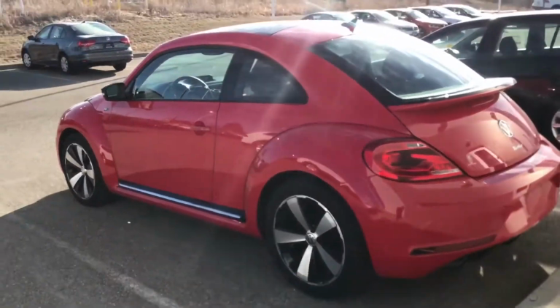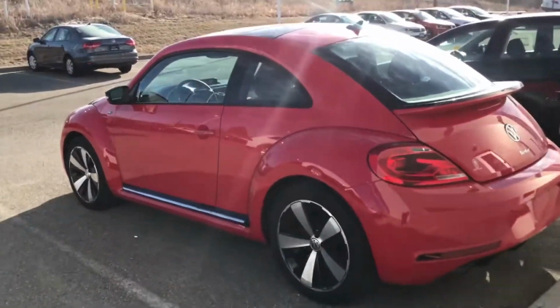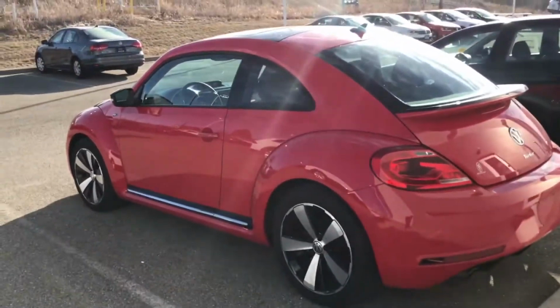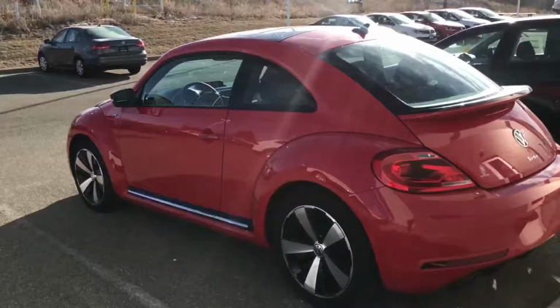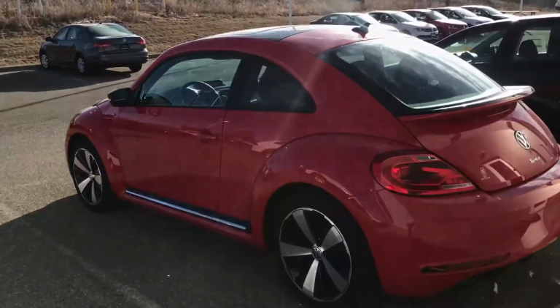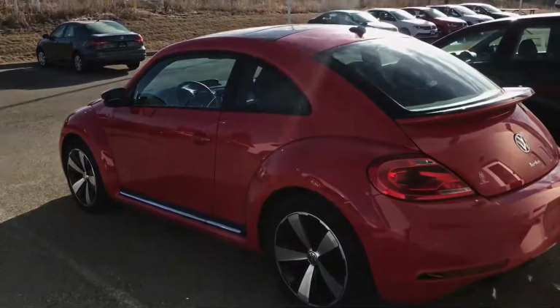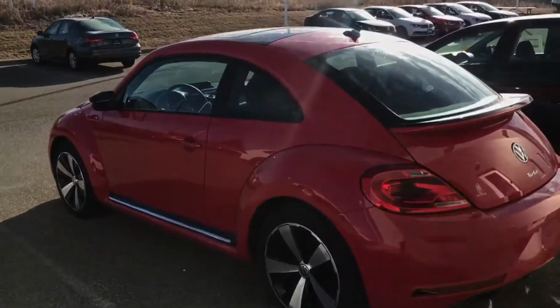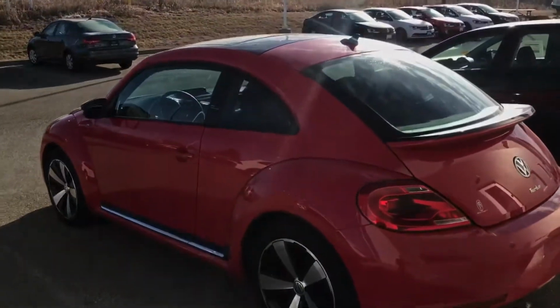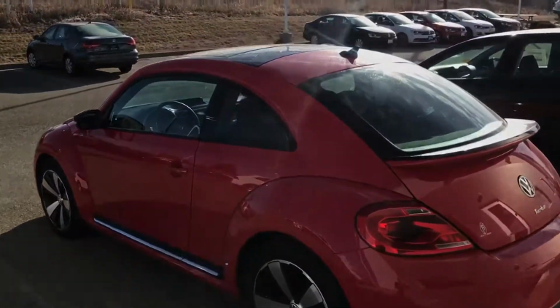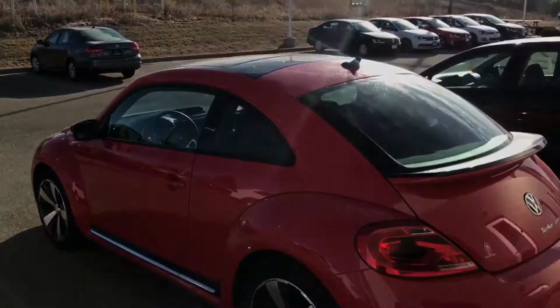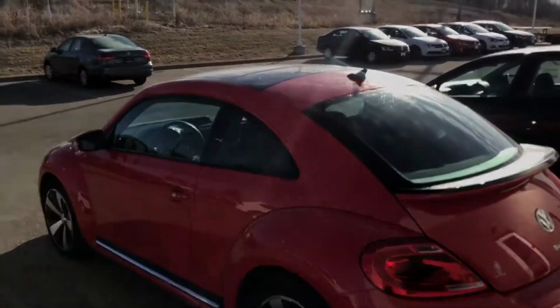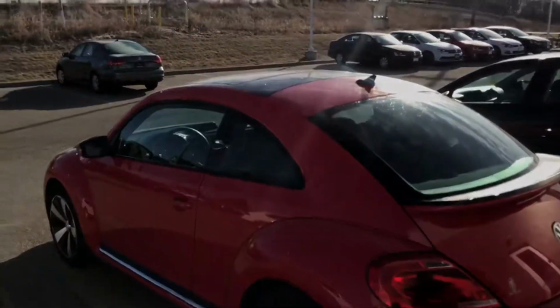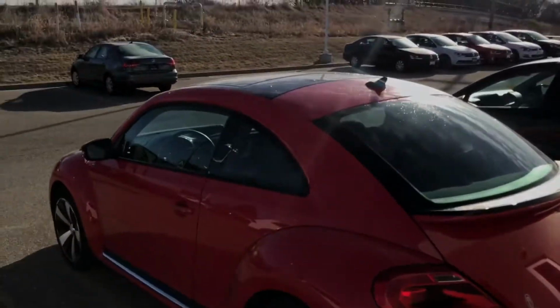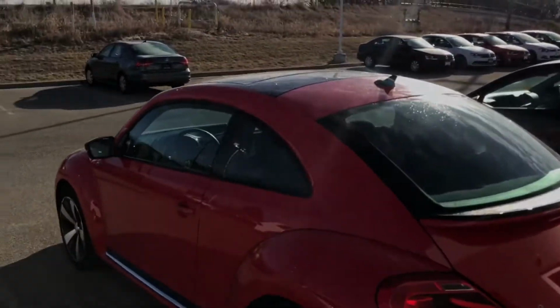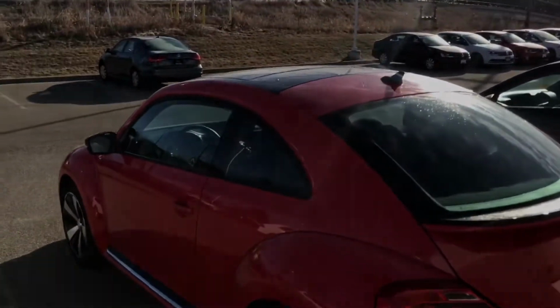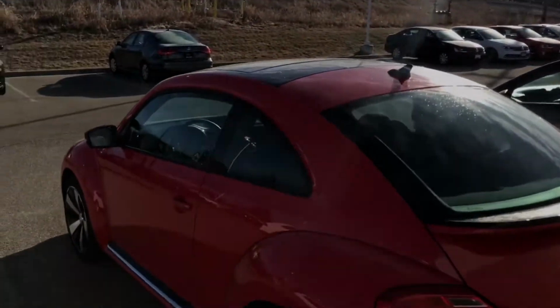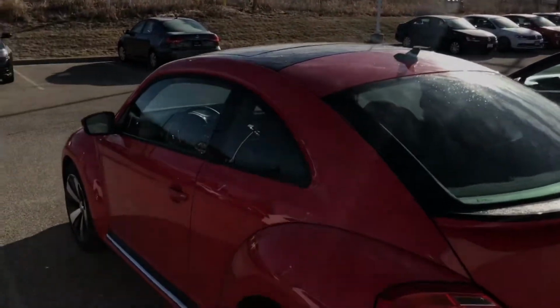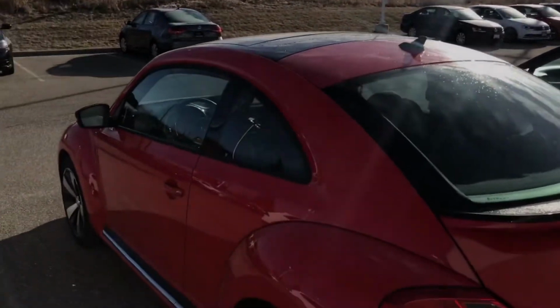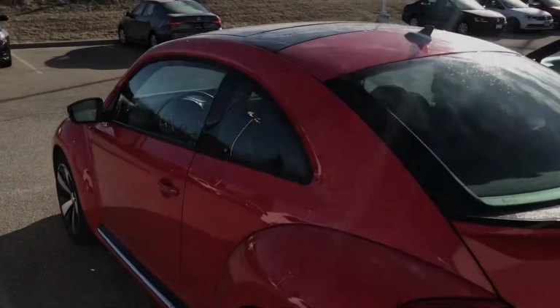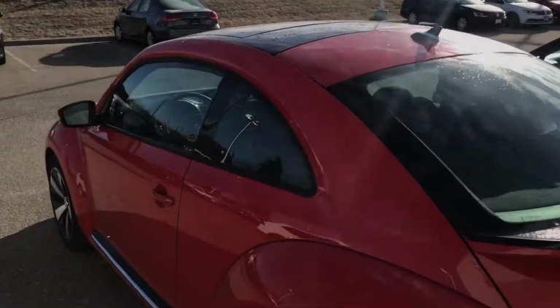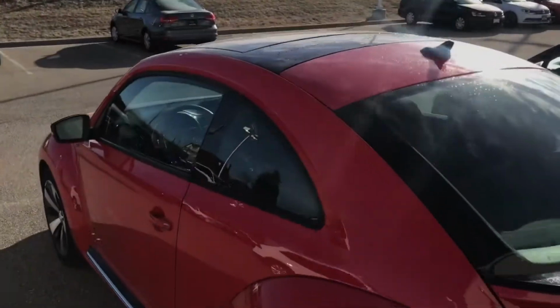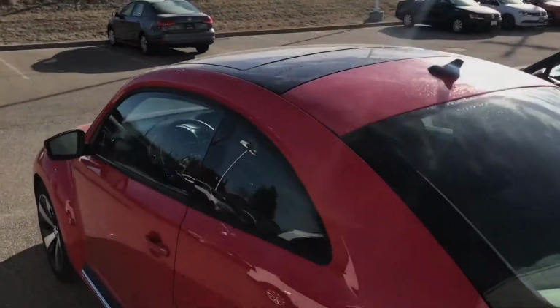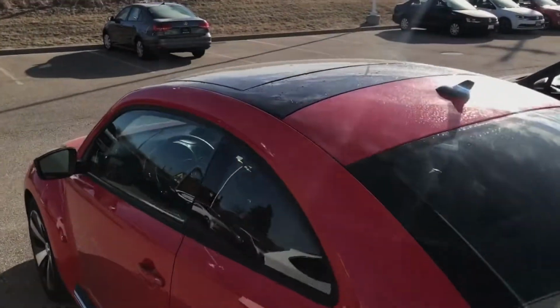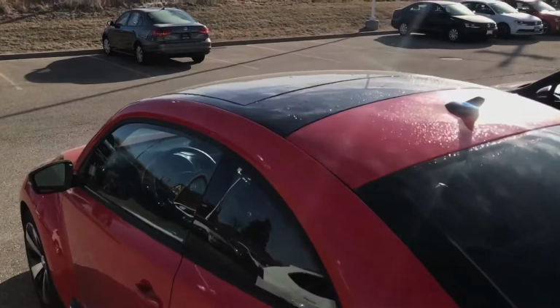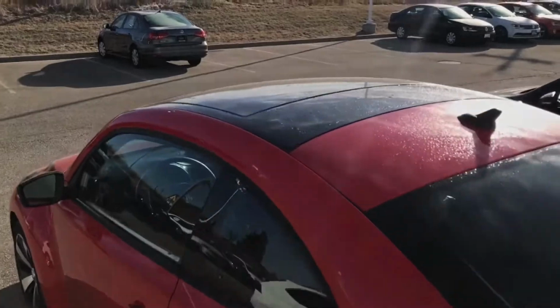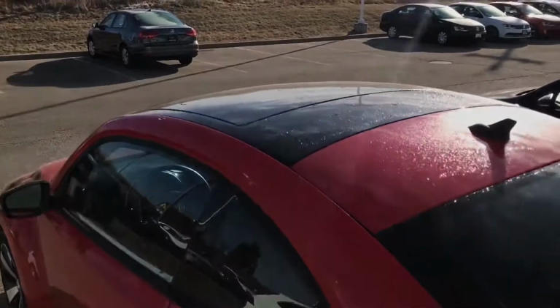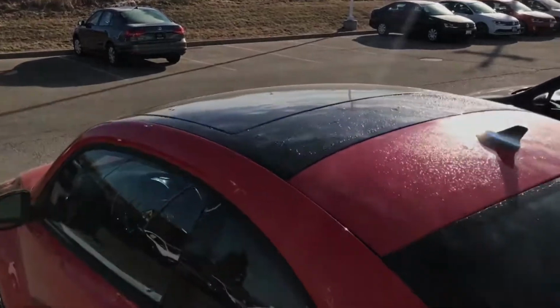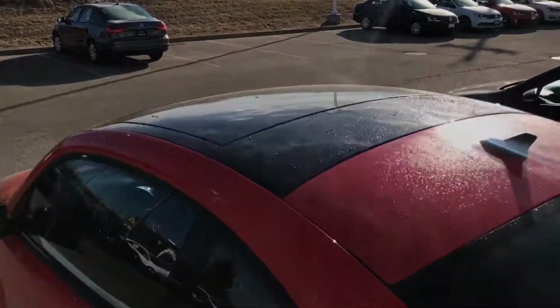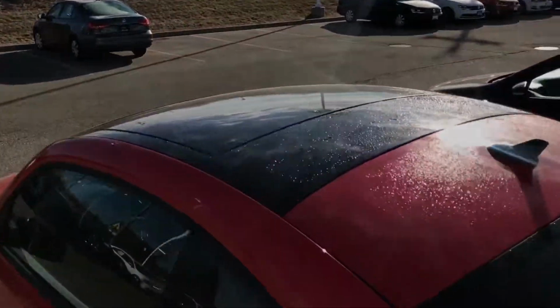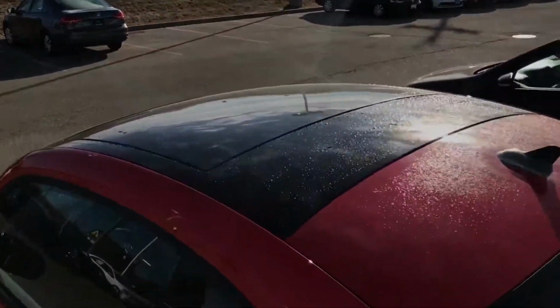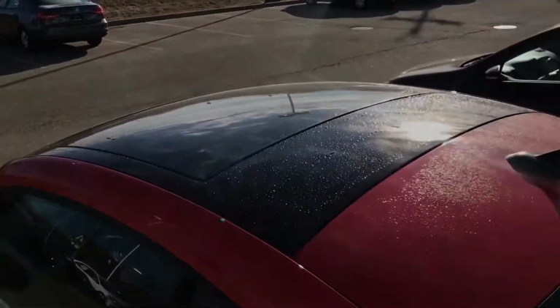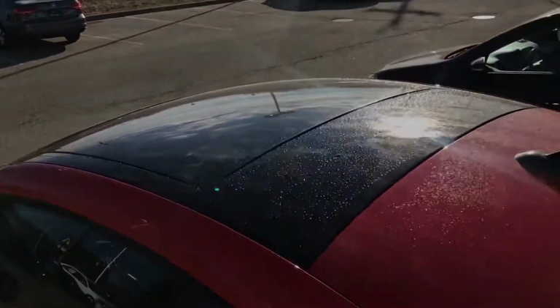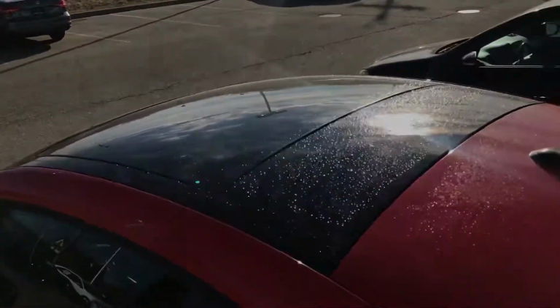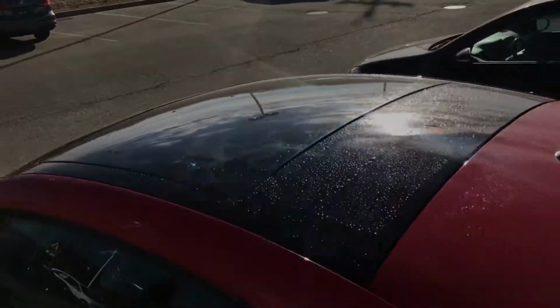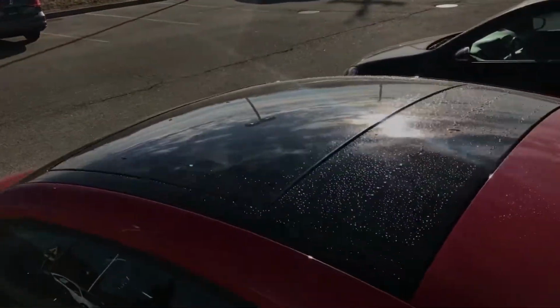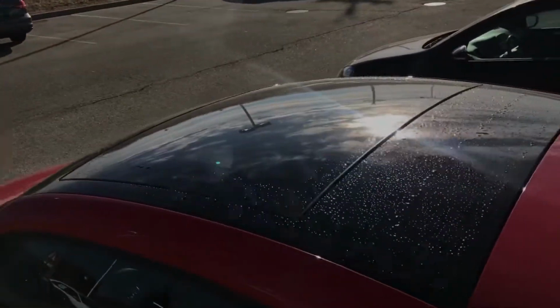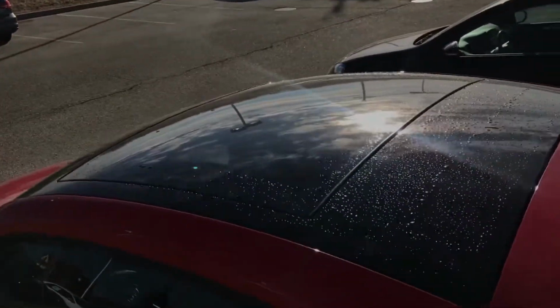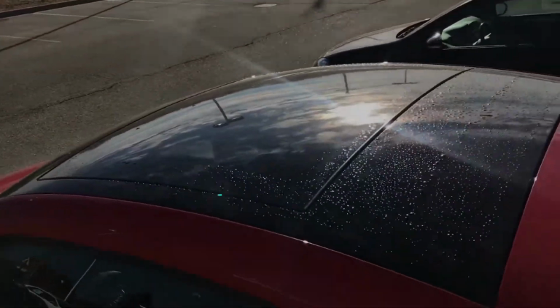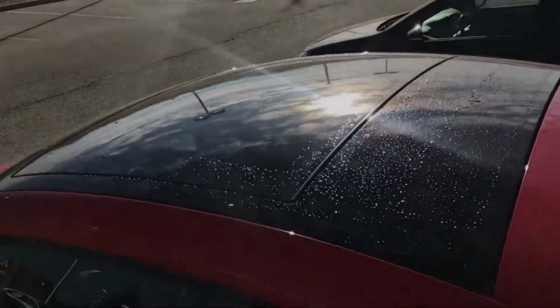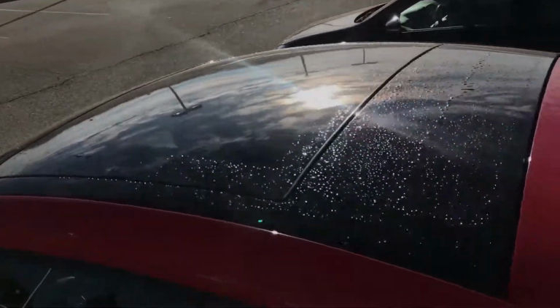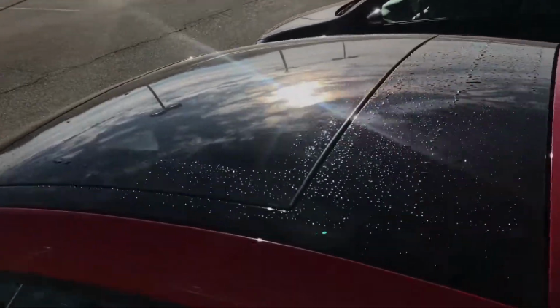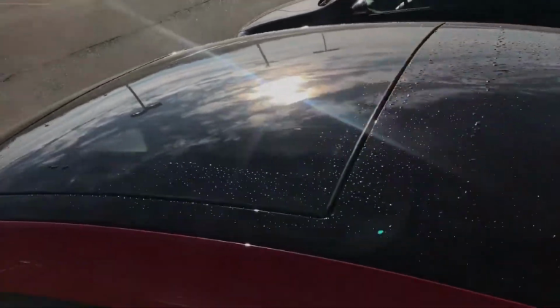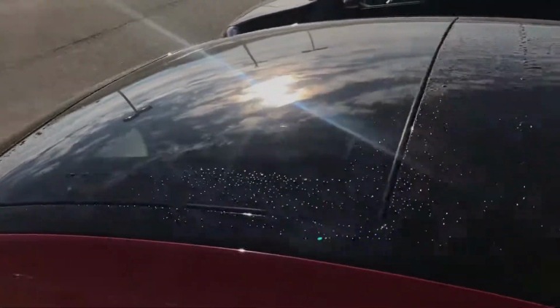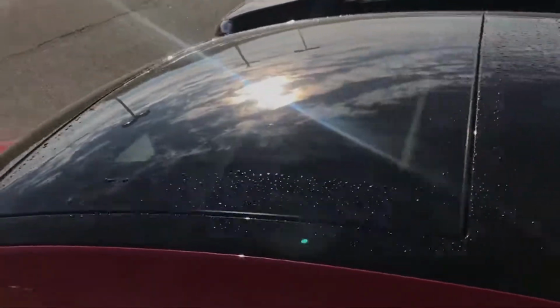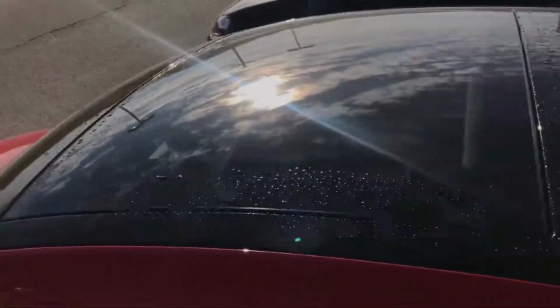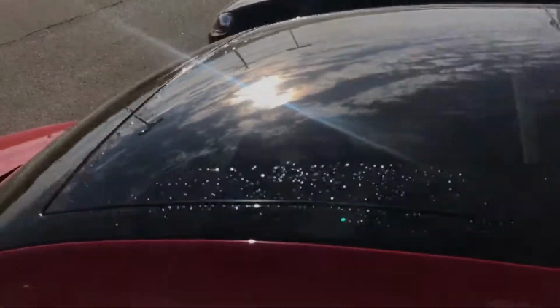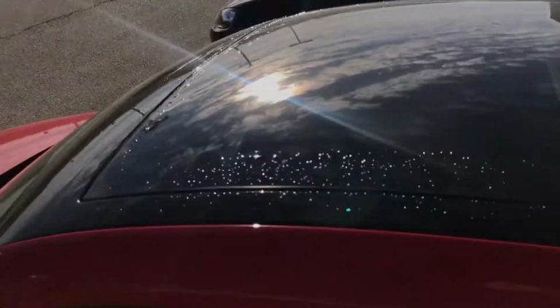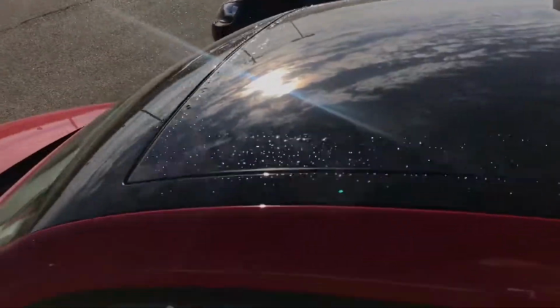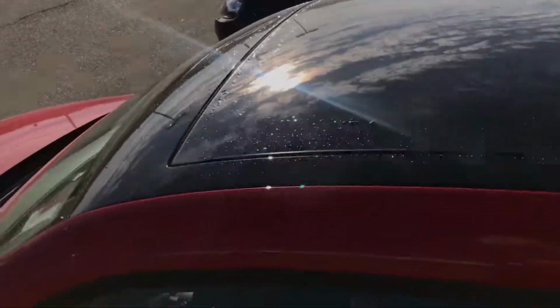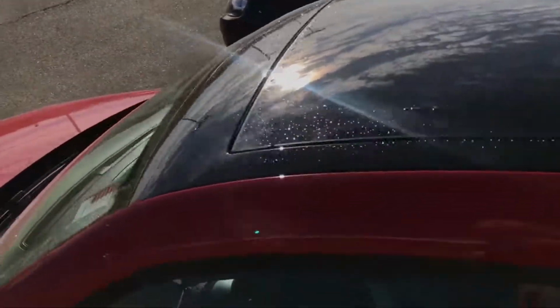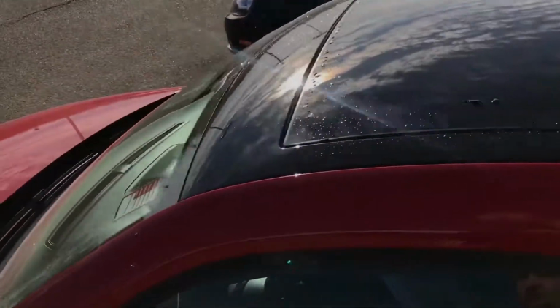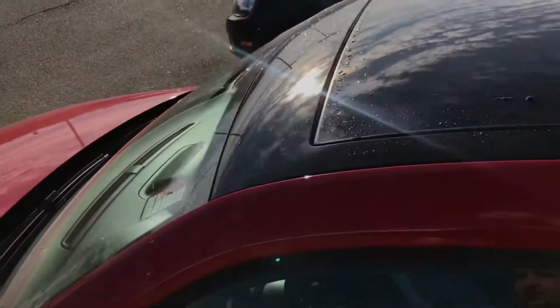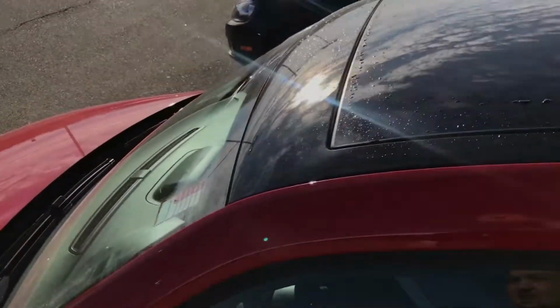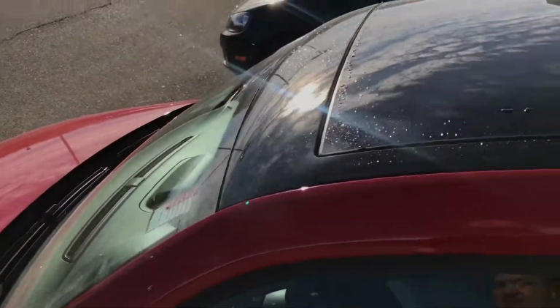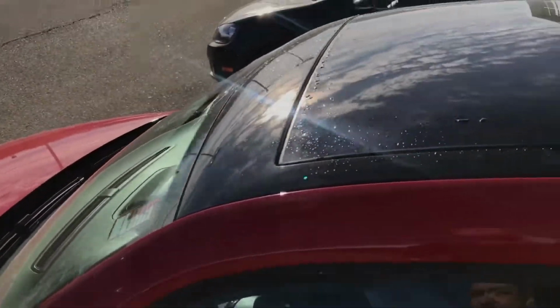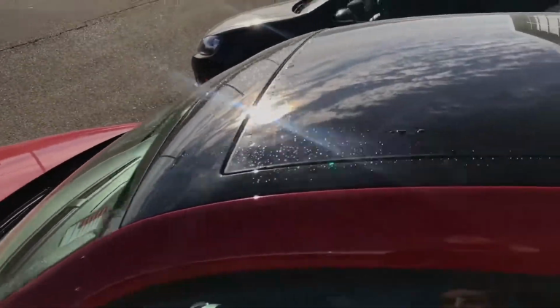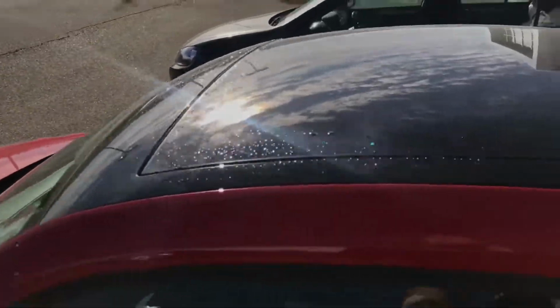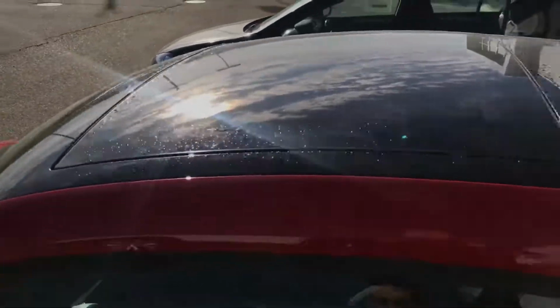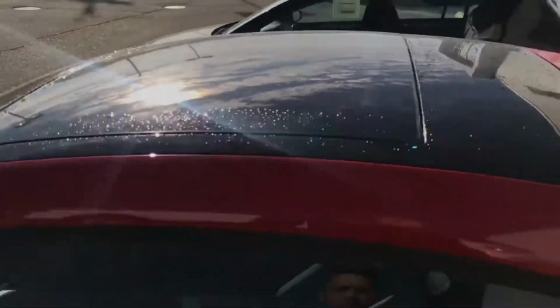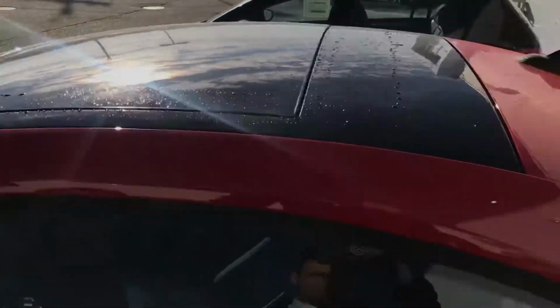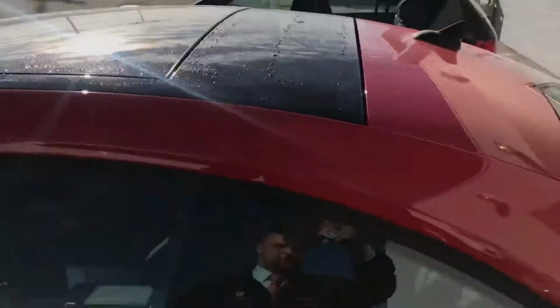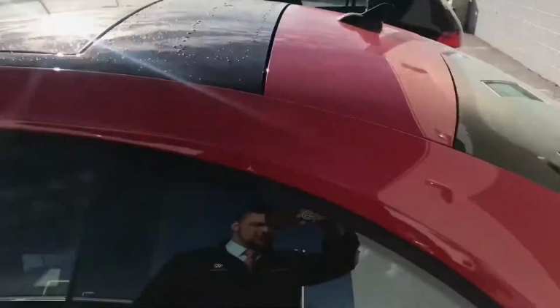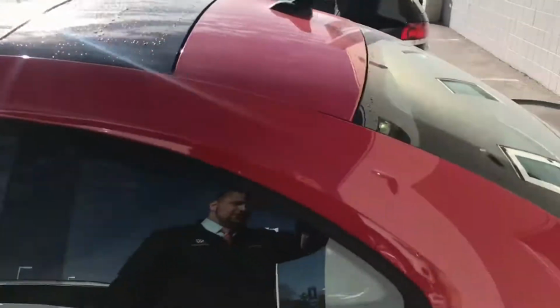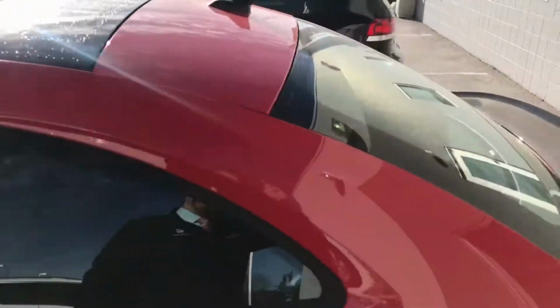Give you a look at the hatch. Now this one does have a nice big sunroof too, with the black painted roof to give it that real sporty look.